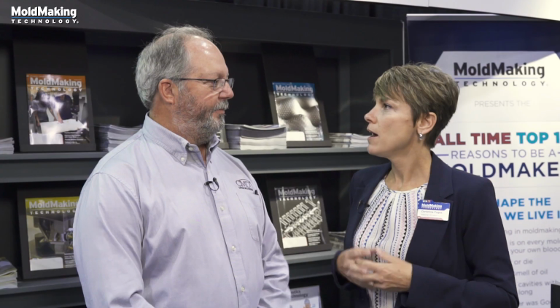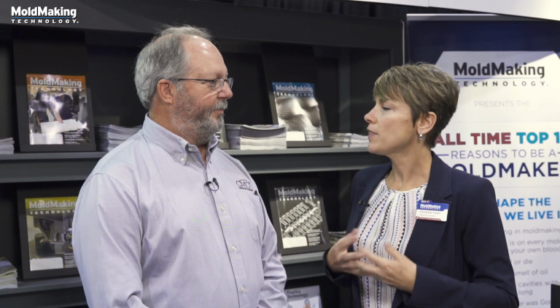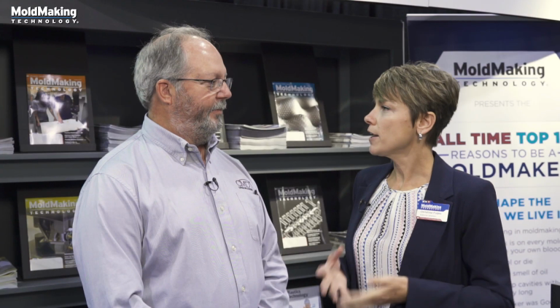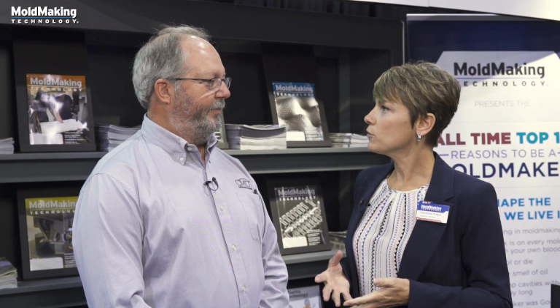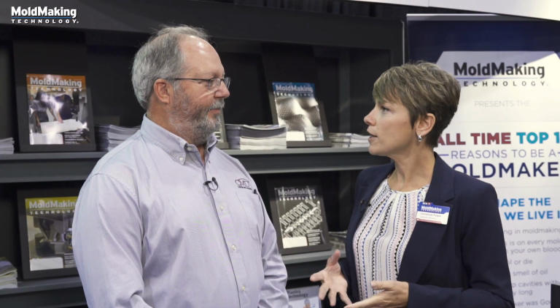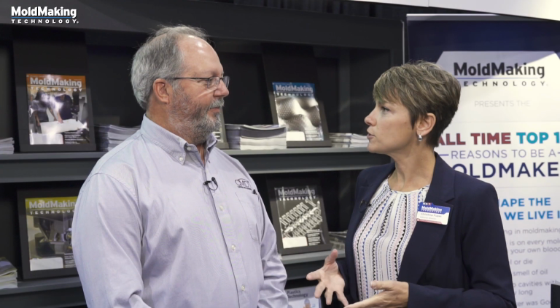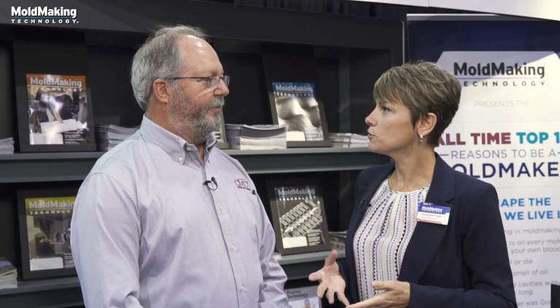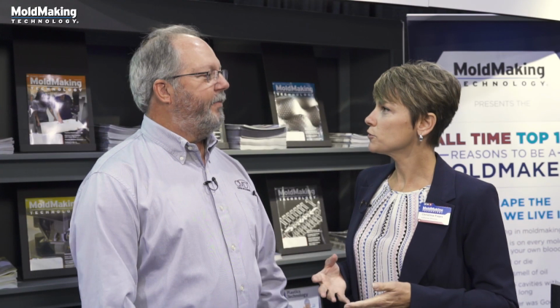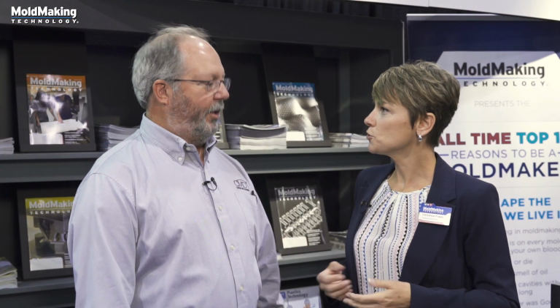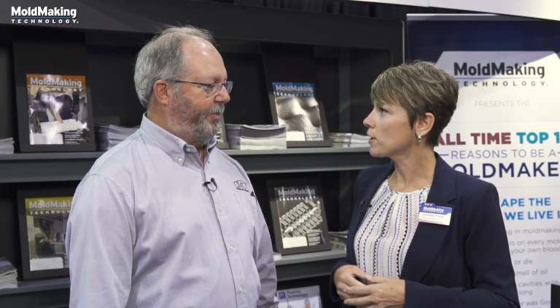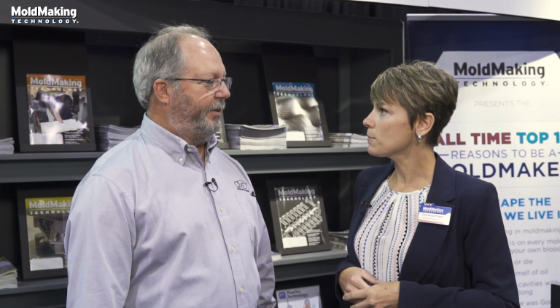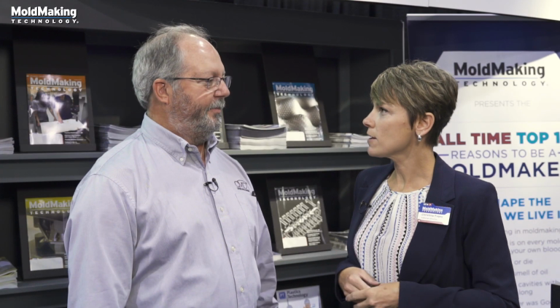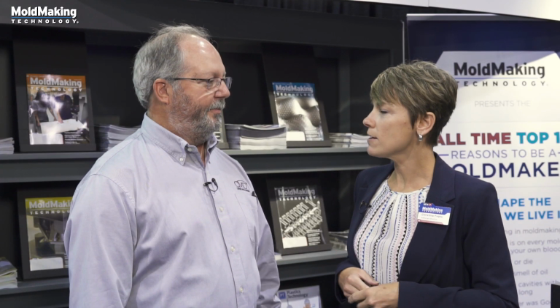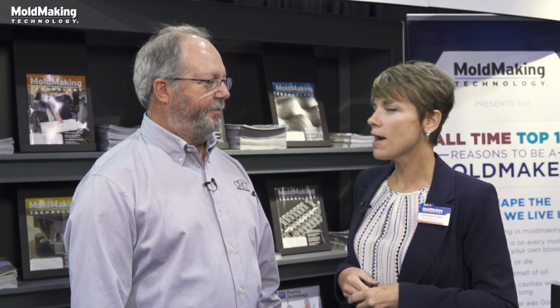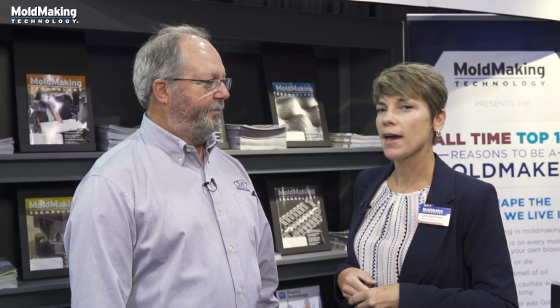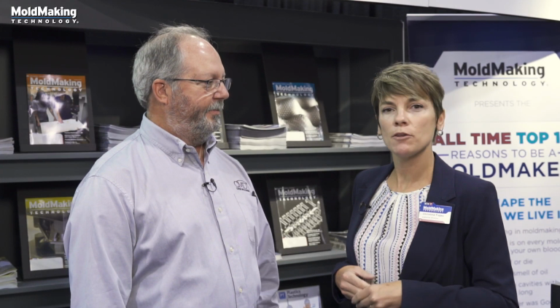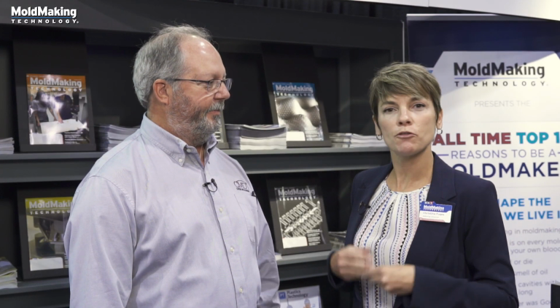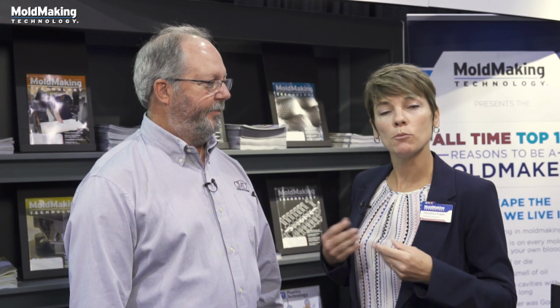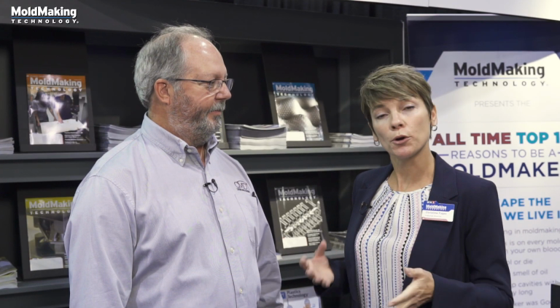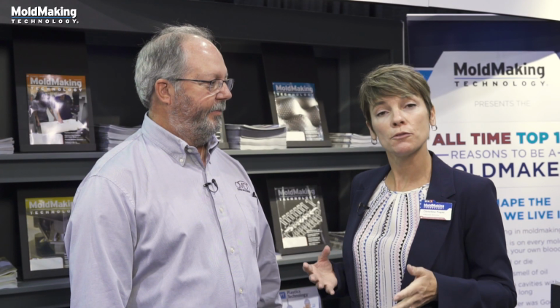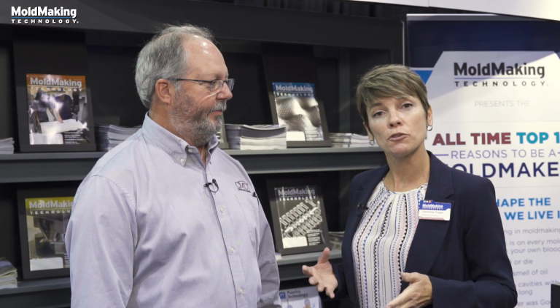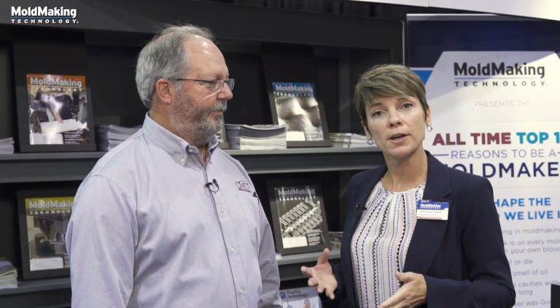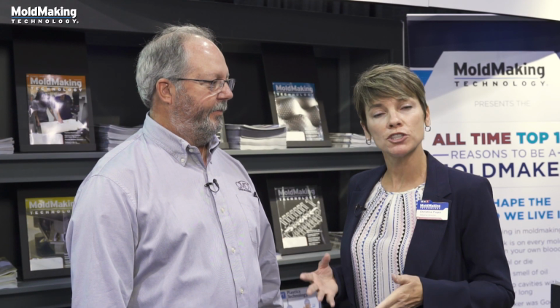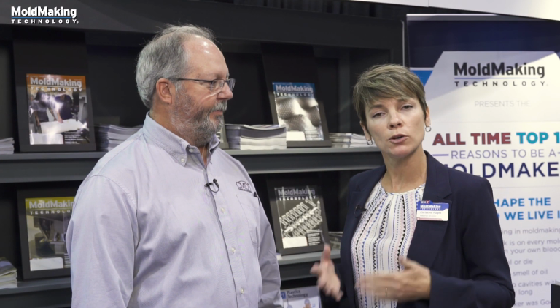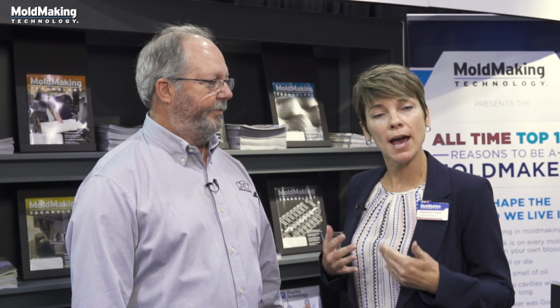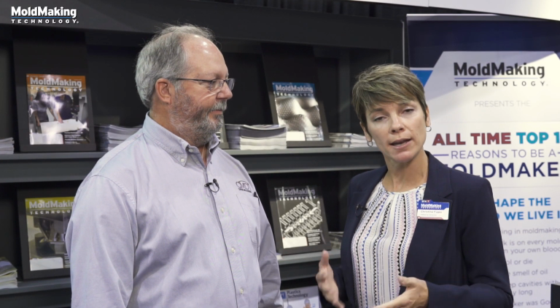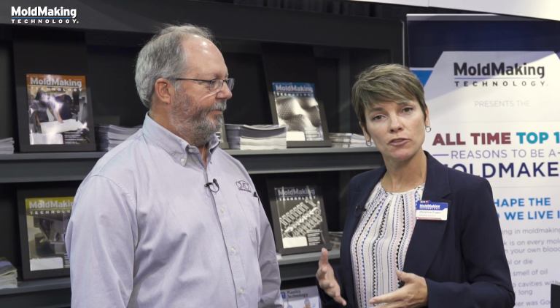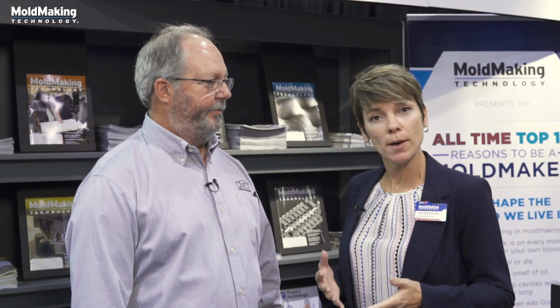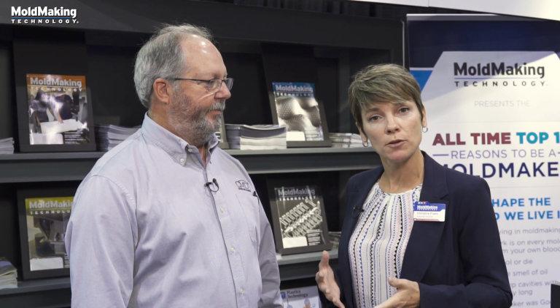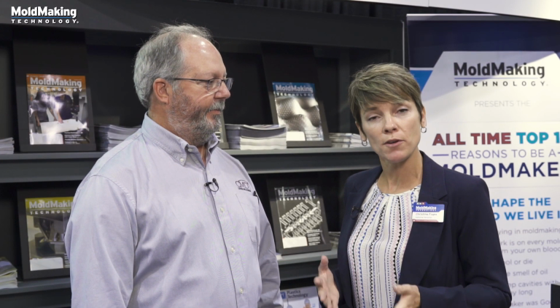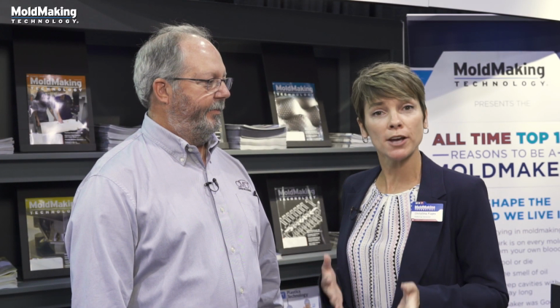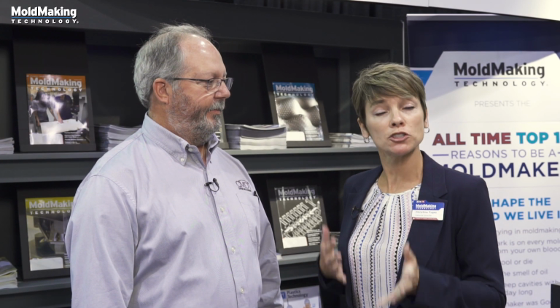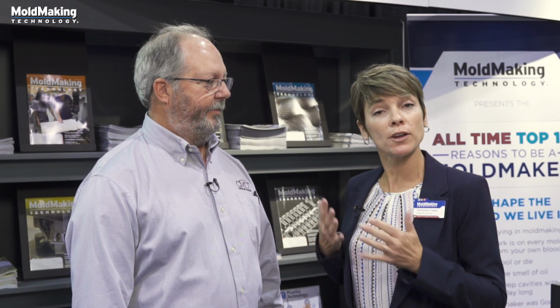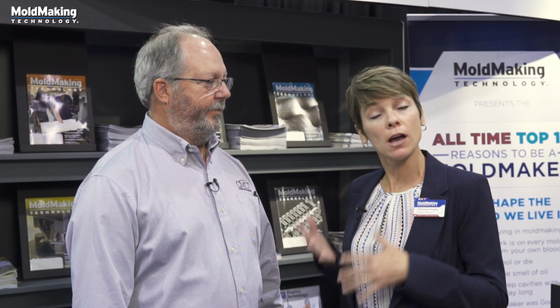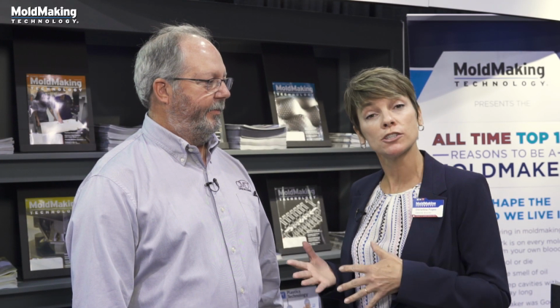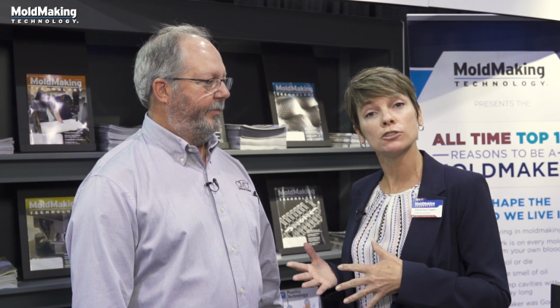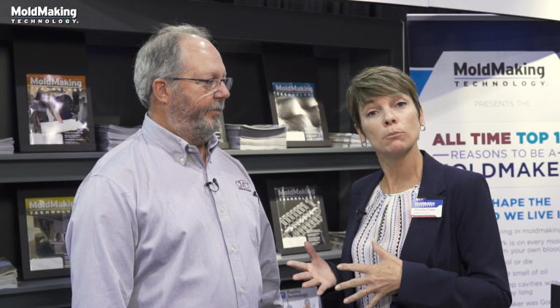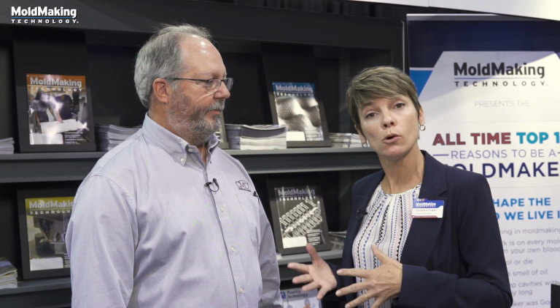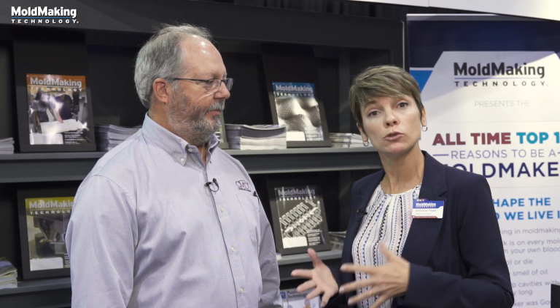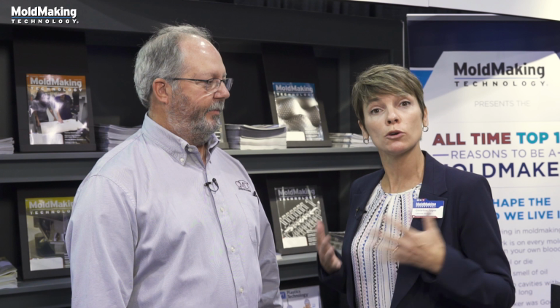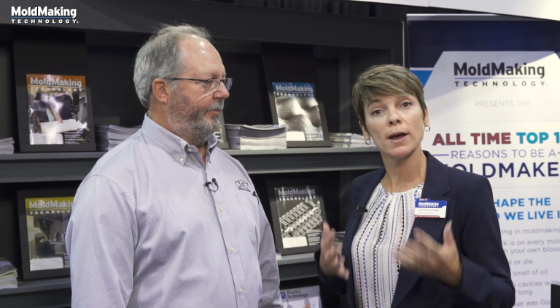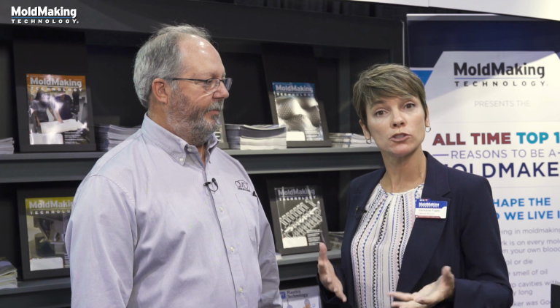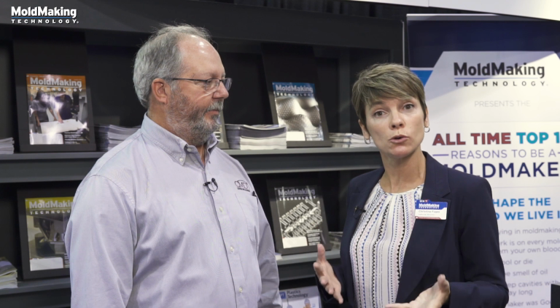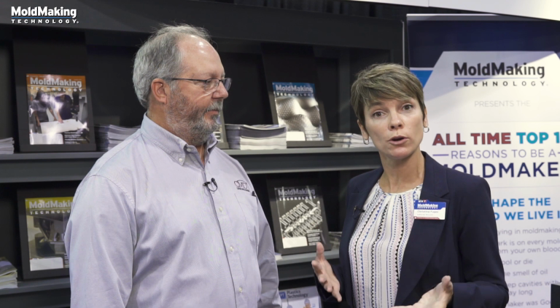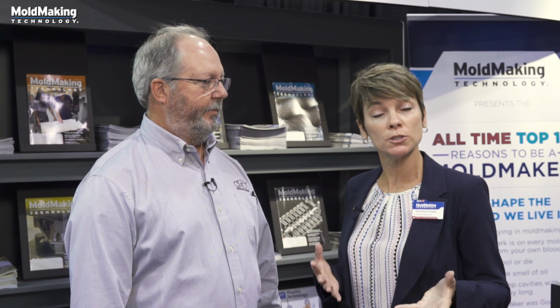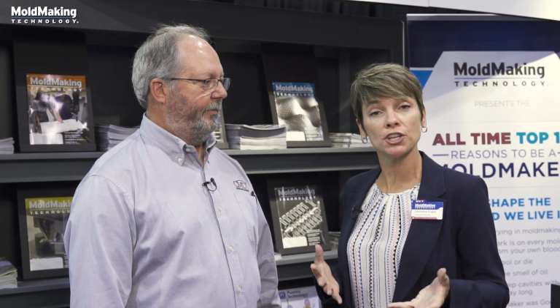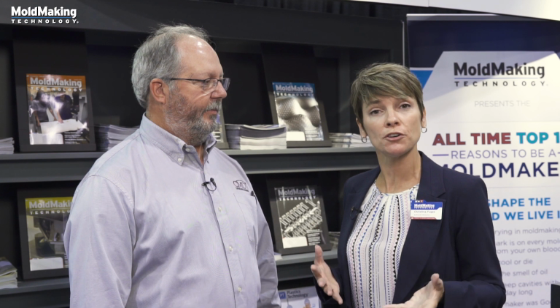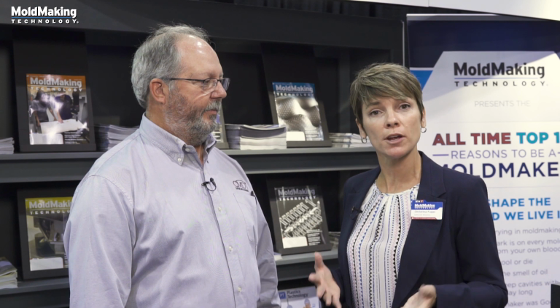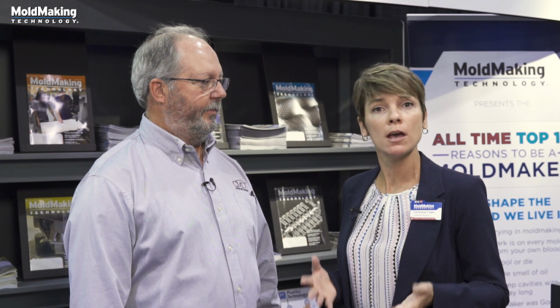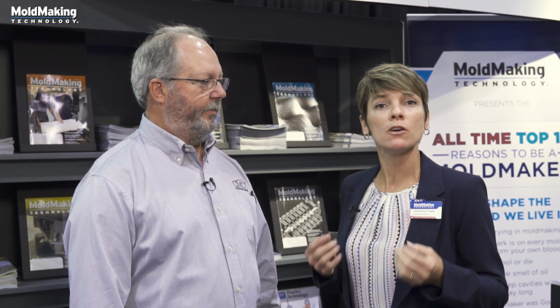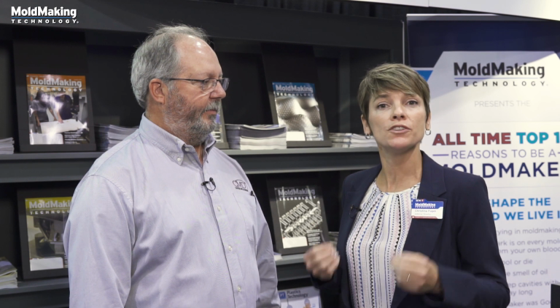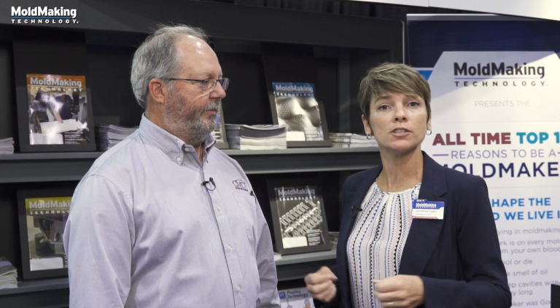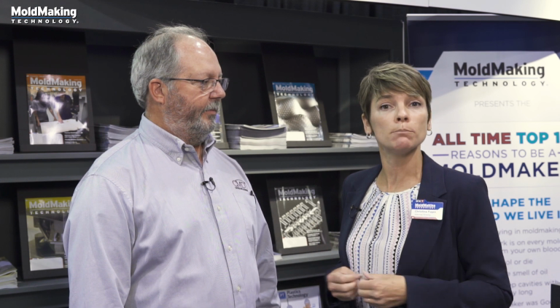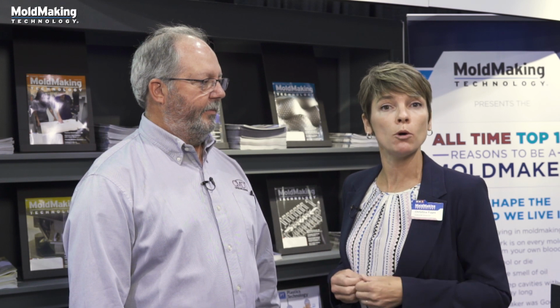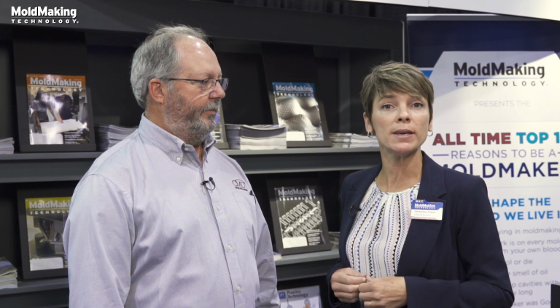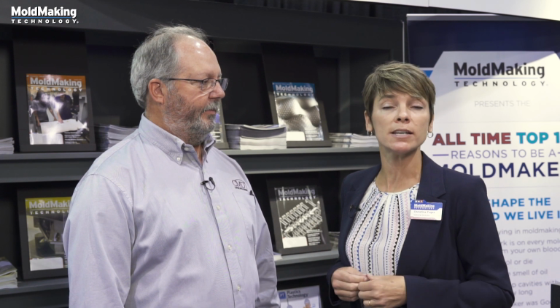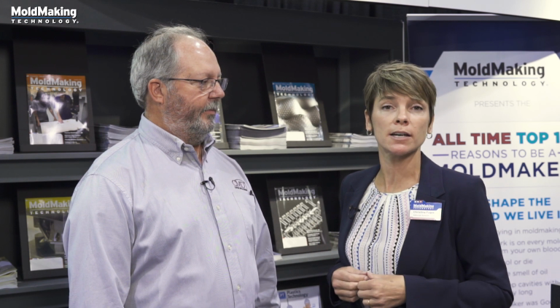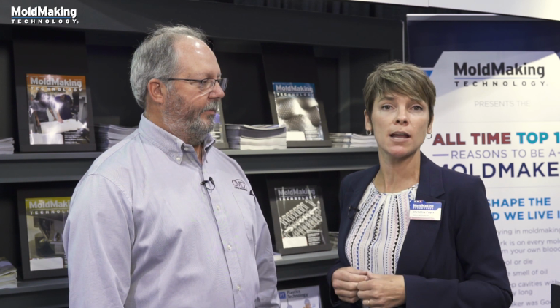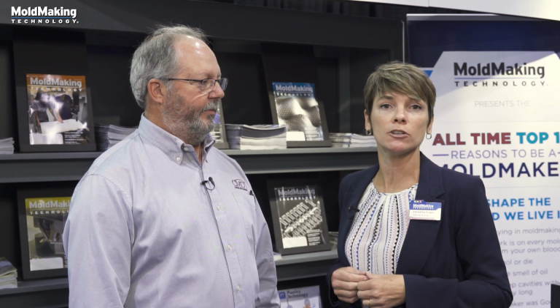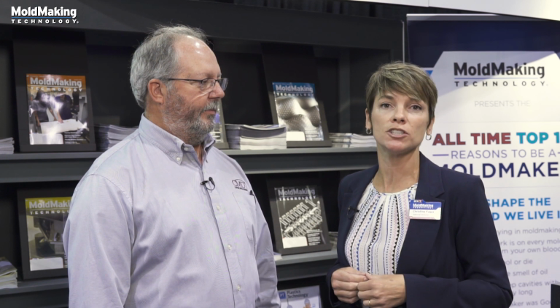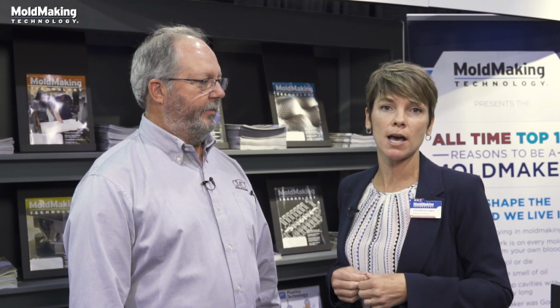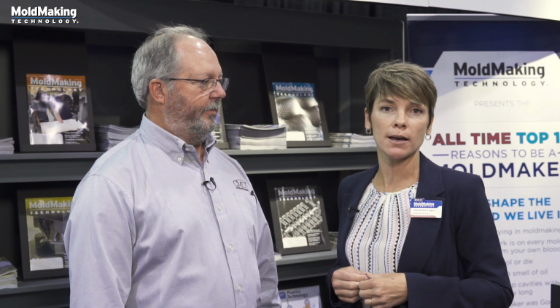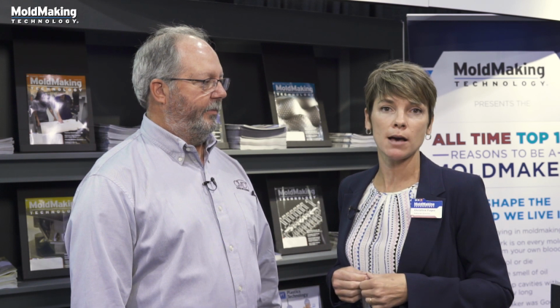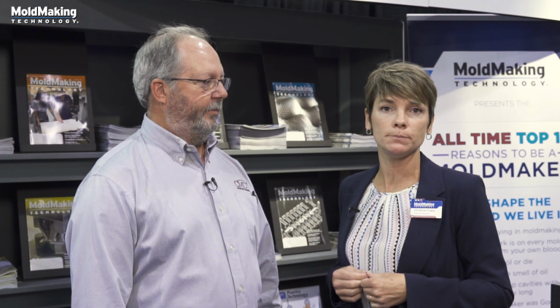Thank you, Lester, for joining me. For more information on additive manufacturing, Custom Mold, or Matsura machinery, visit moldmakingtechnology.com.